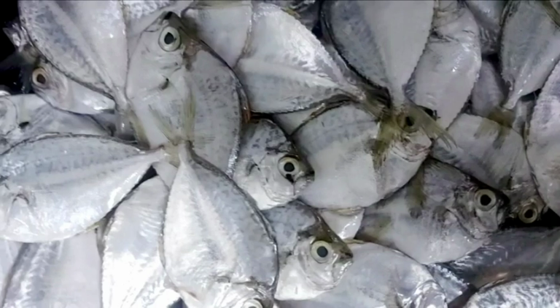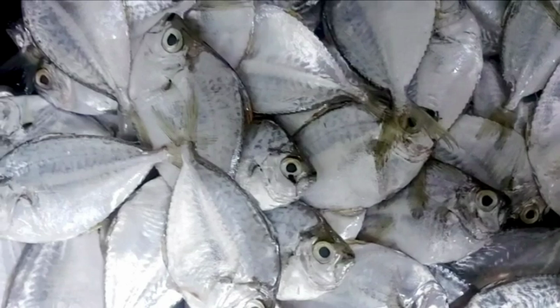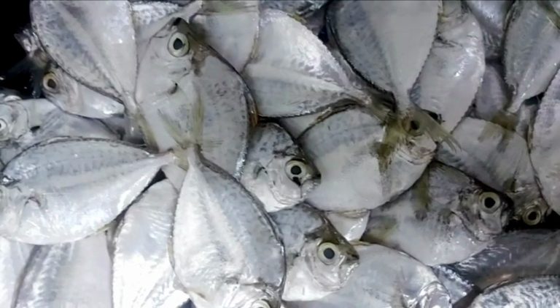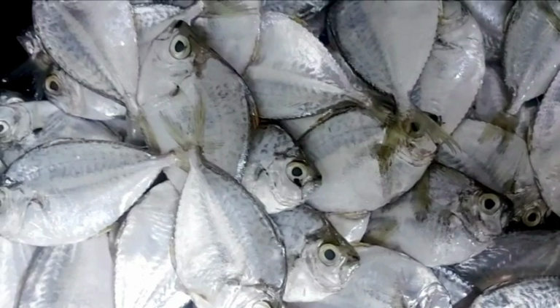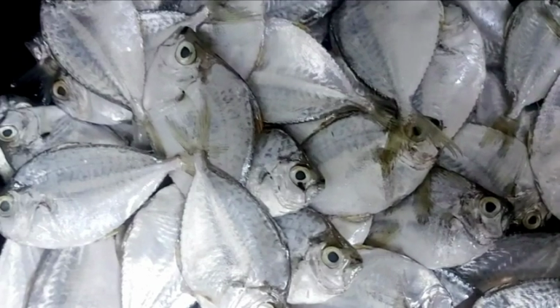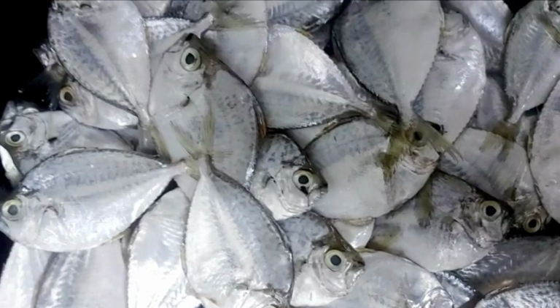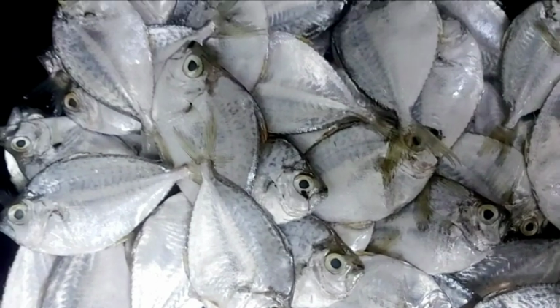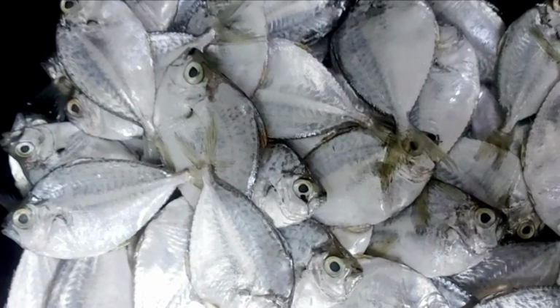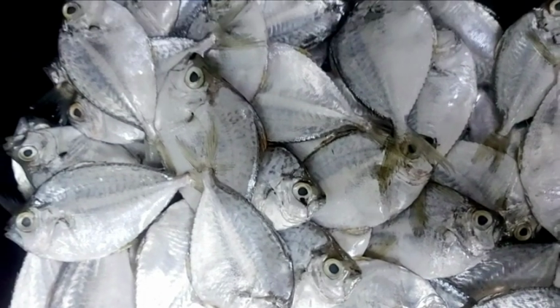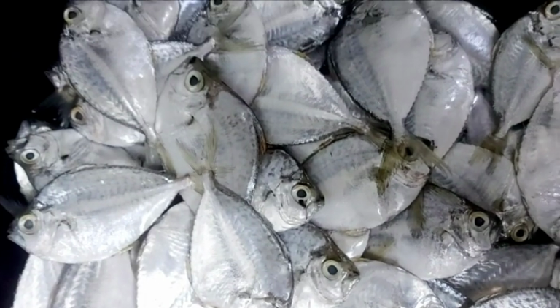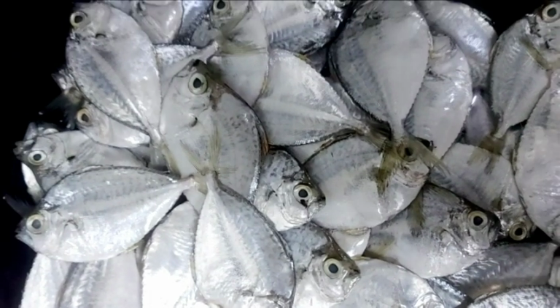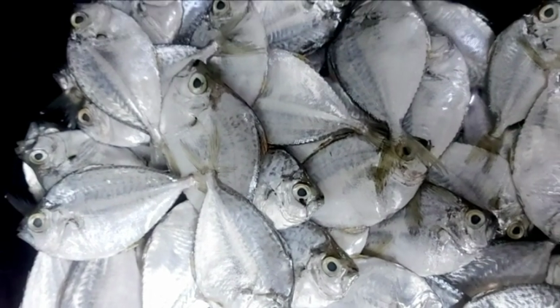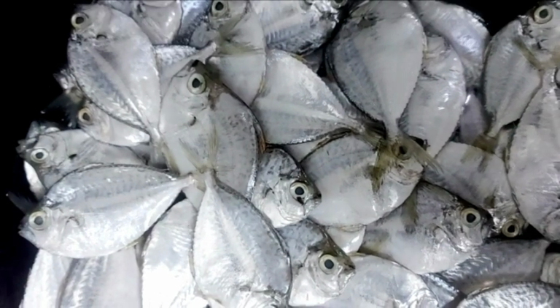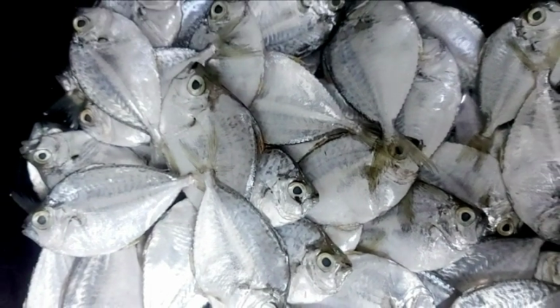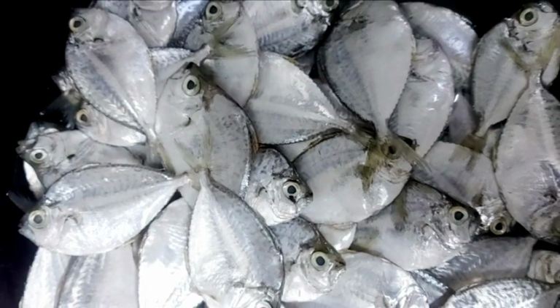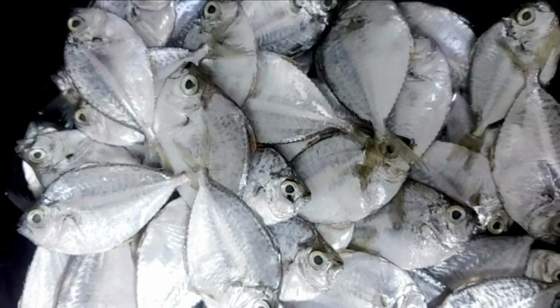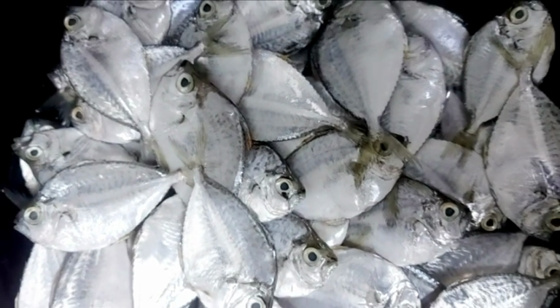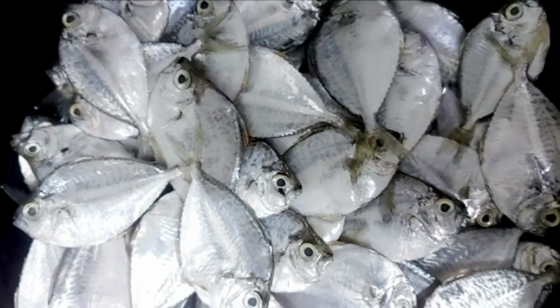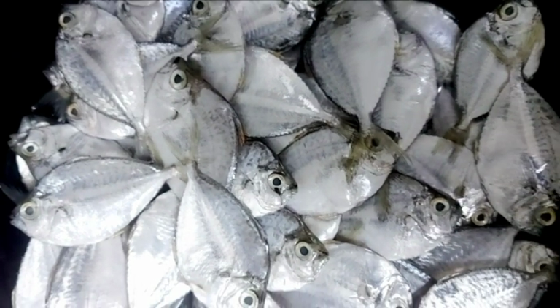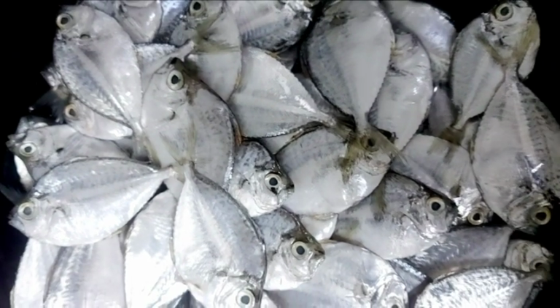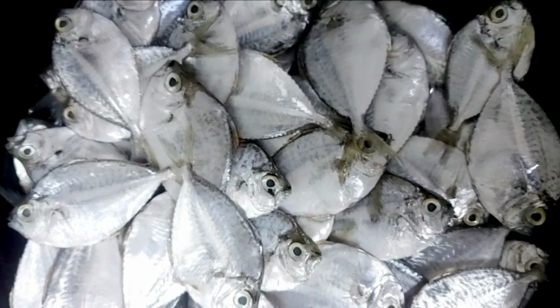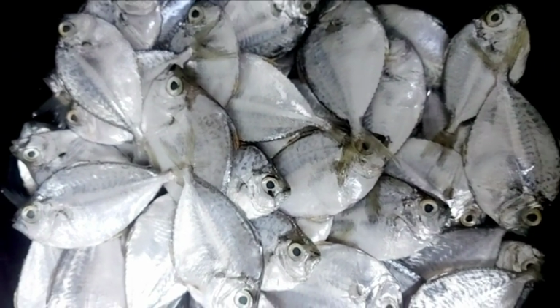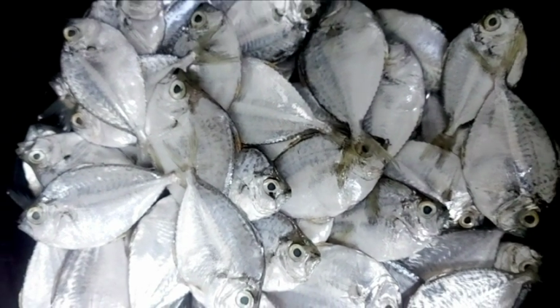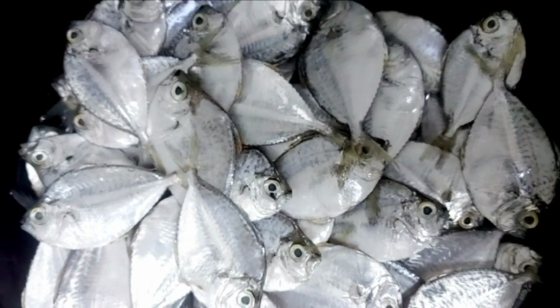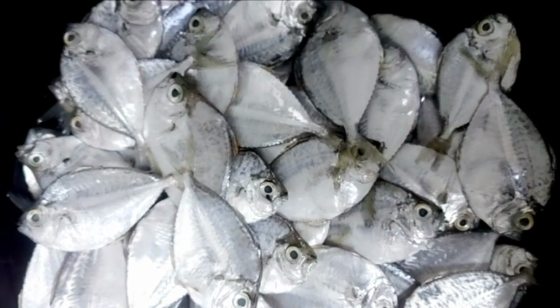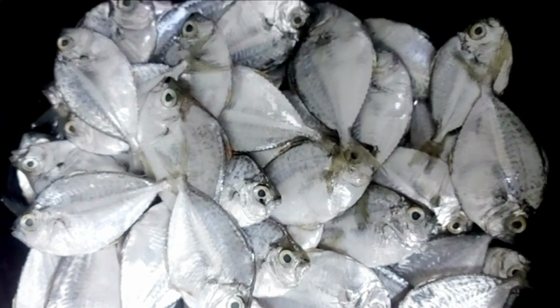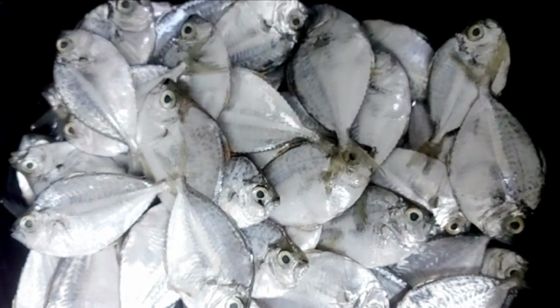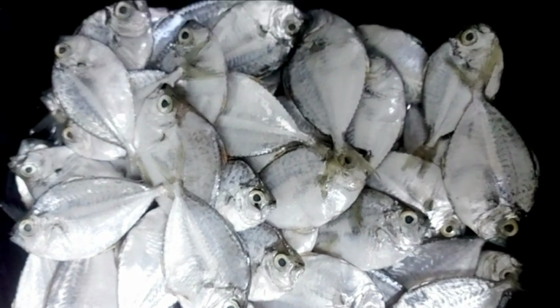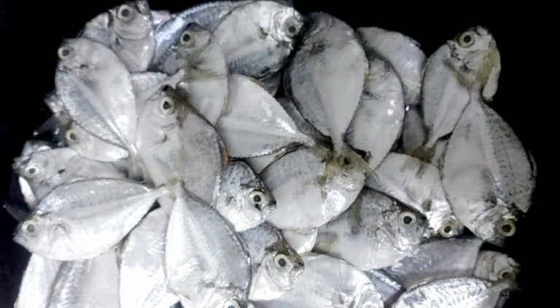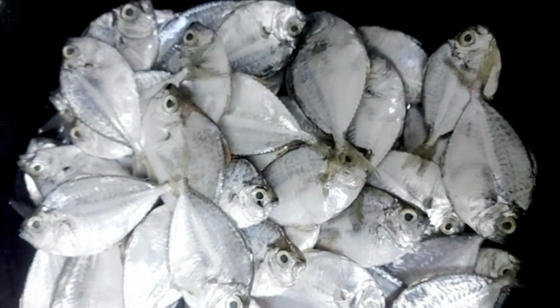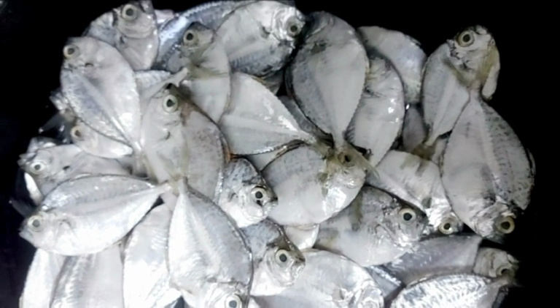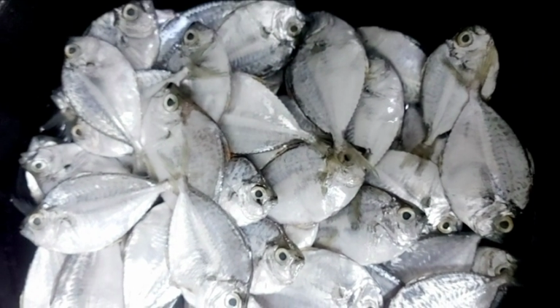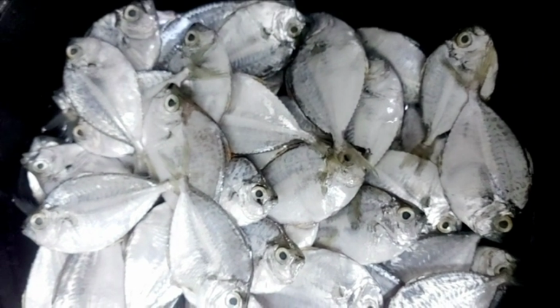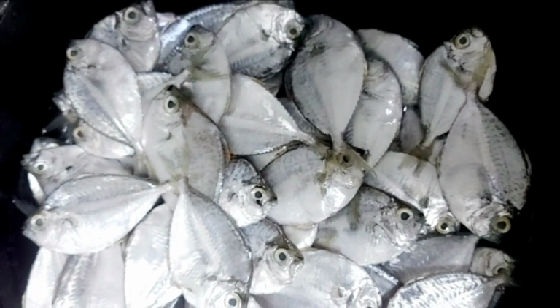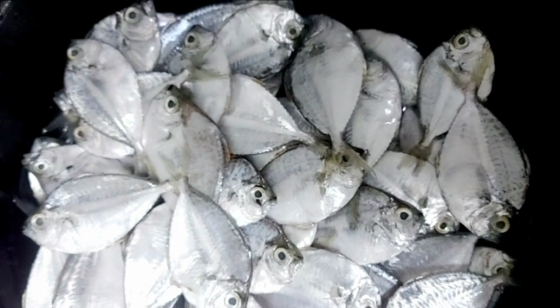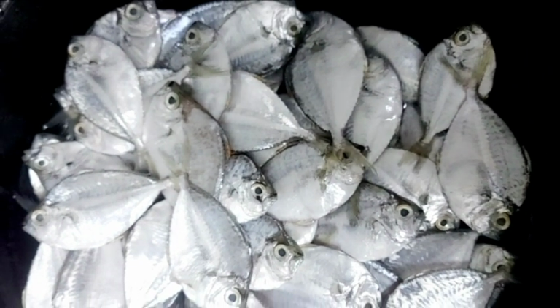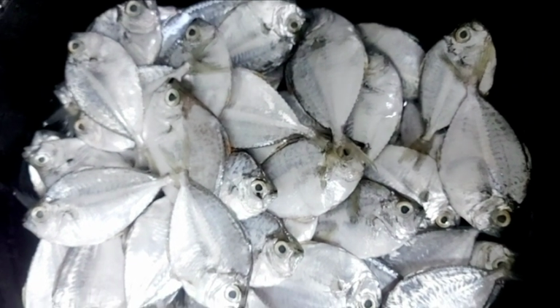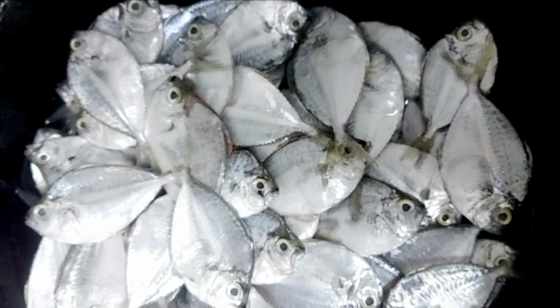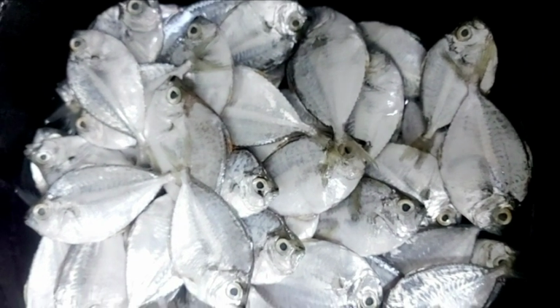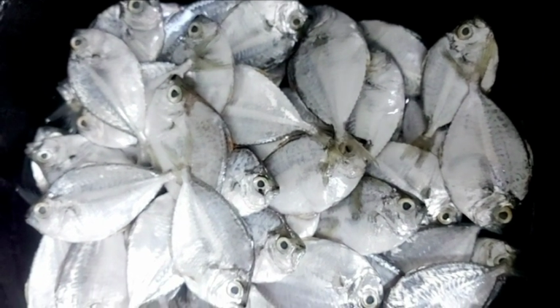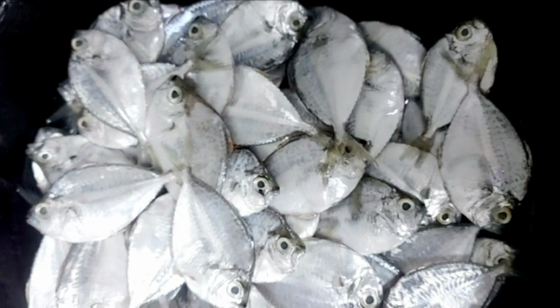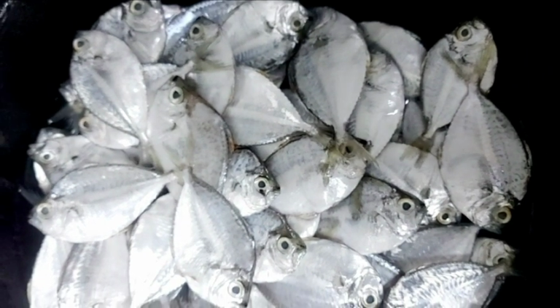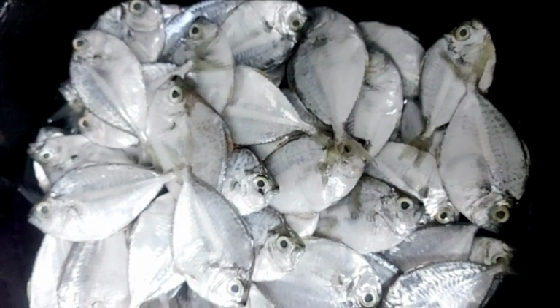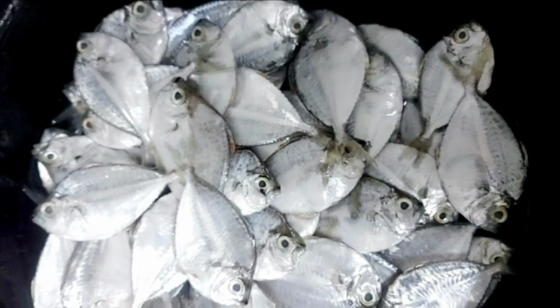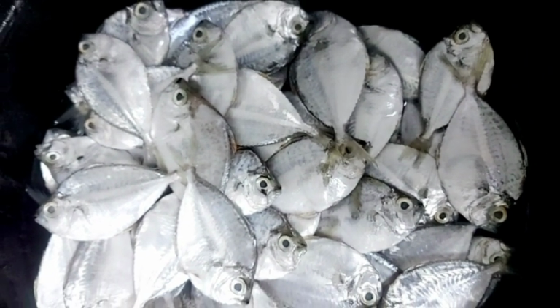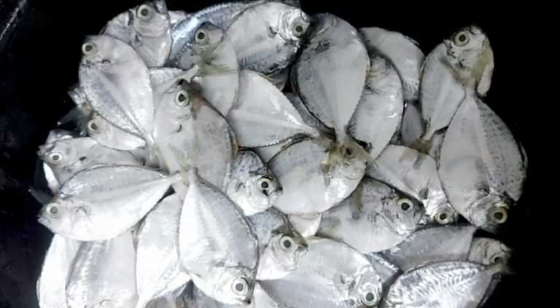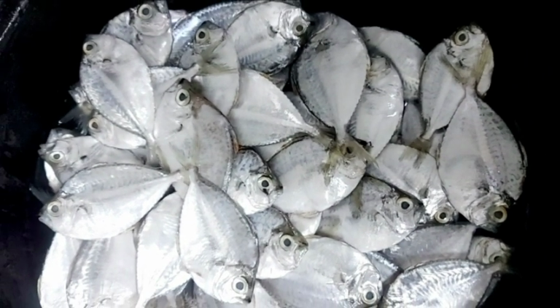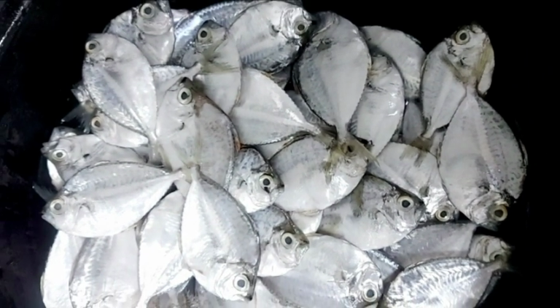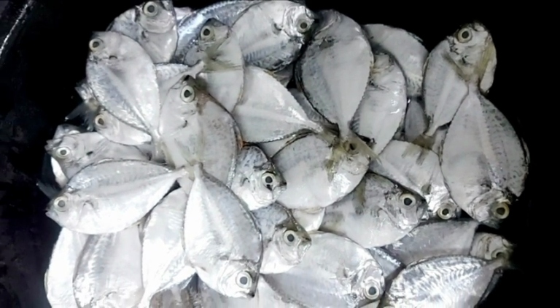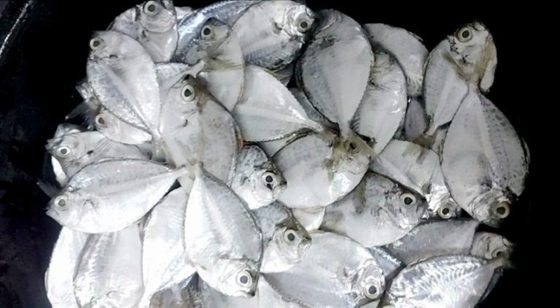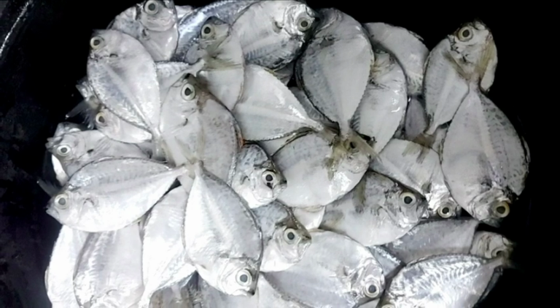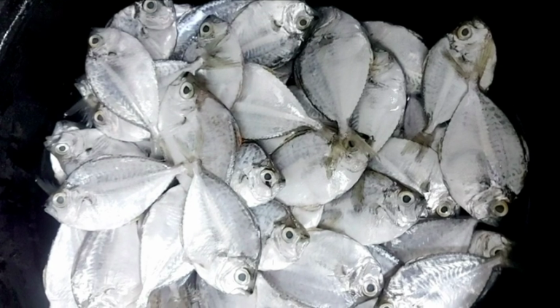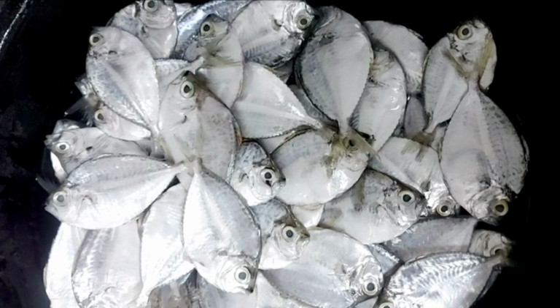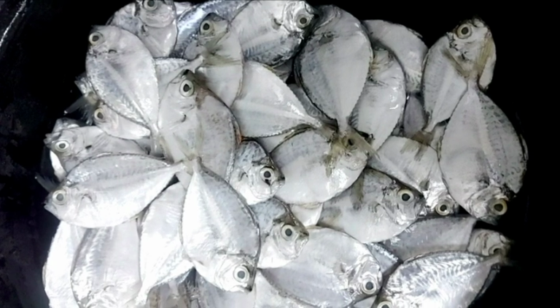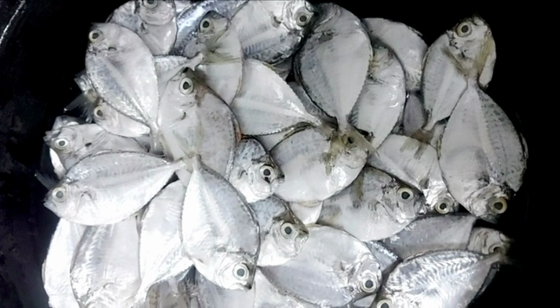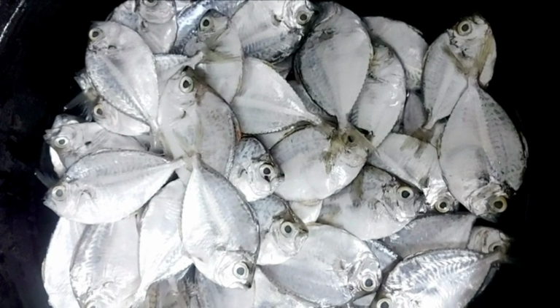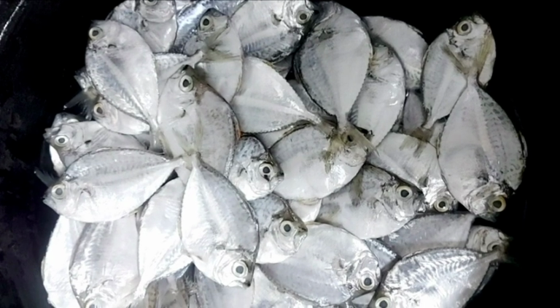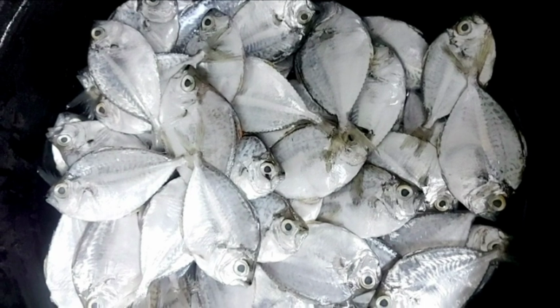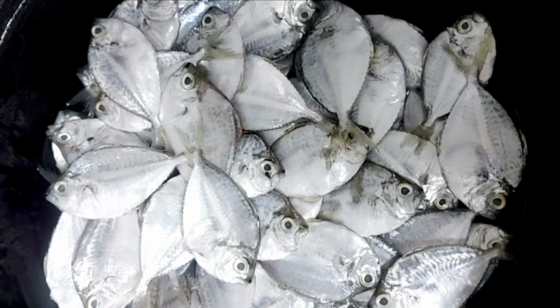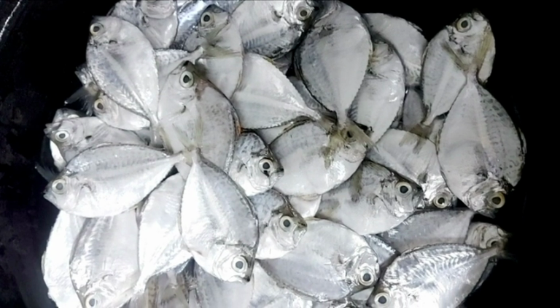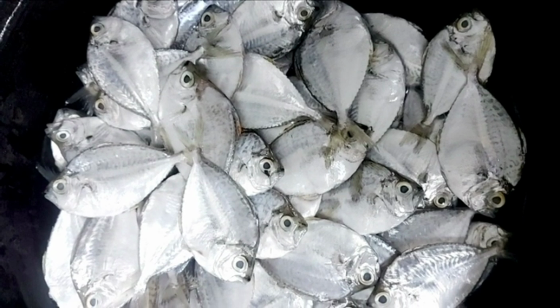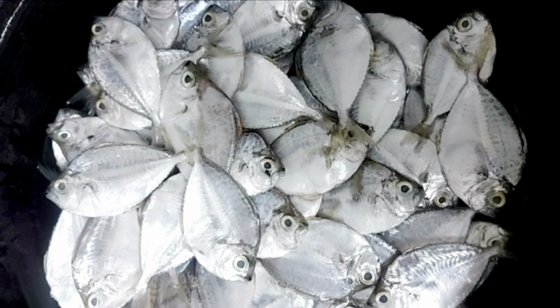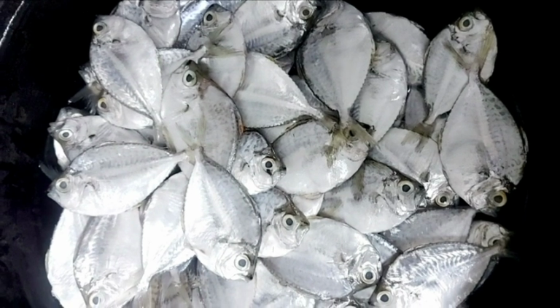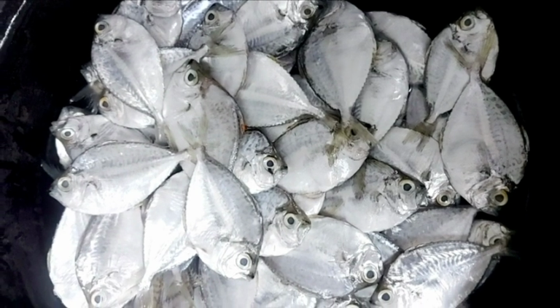Hello everyone, welcome to our recipe. Our recipe is called Meen Peer.